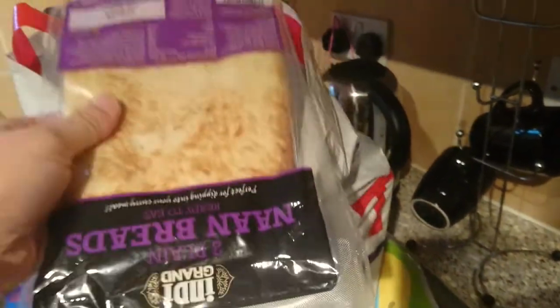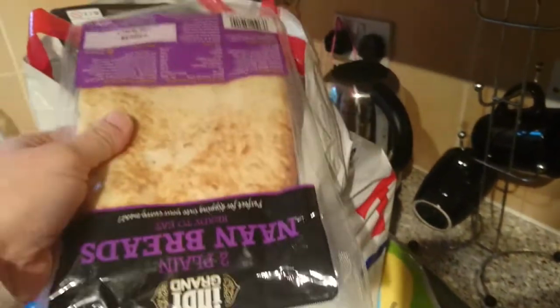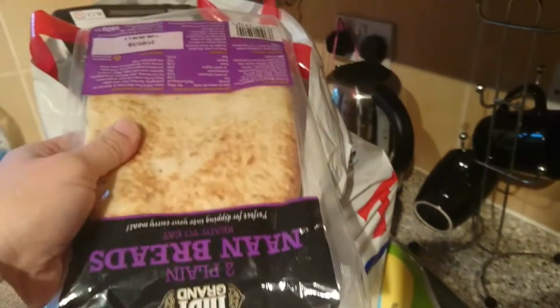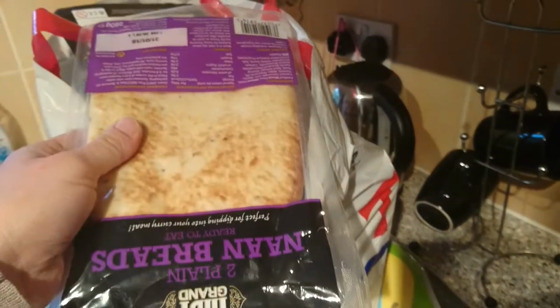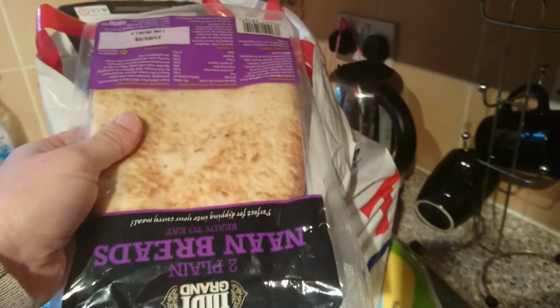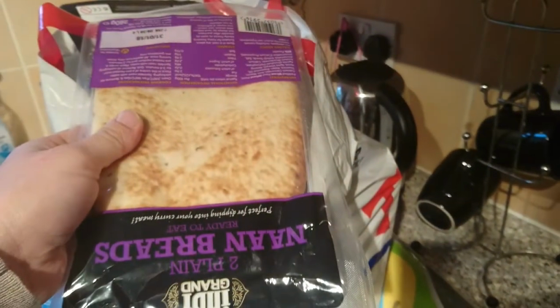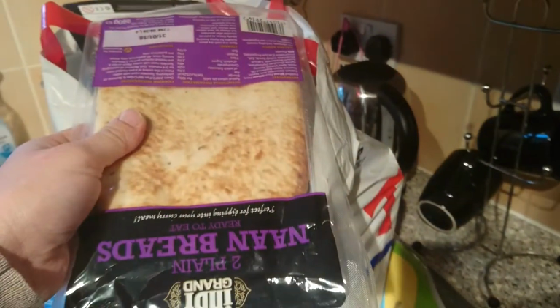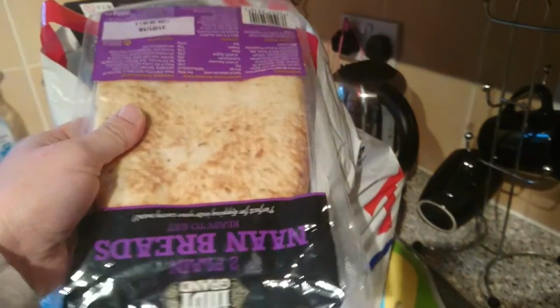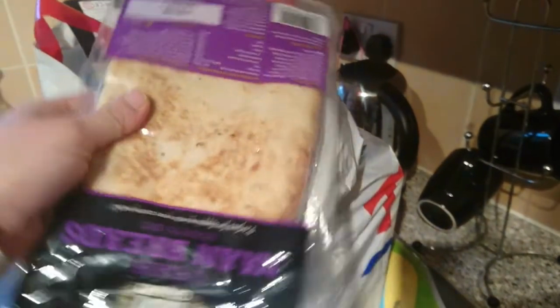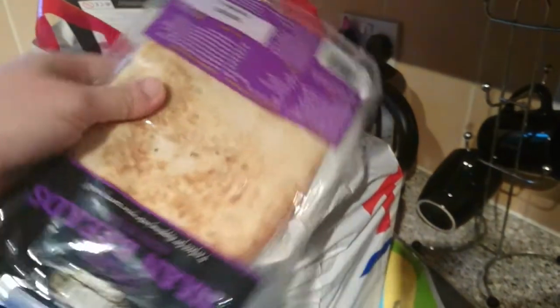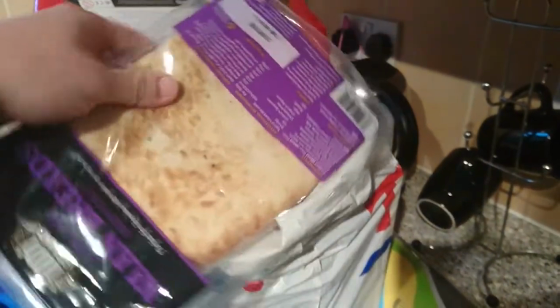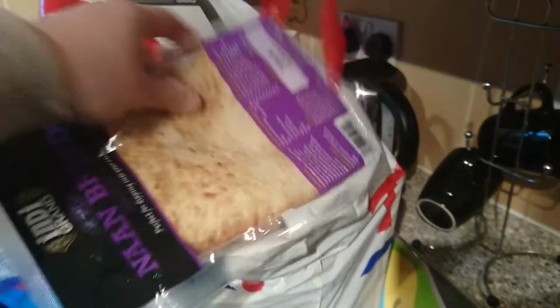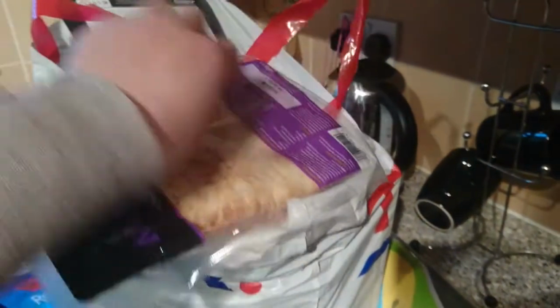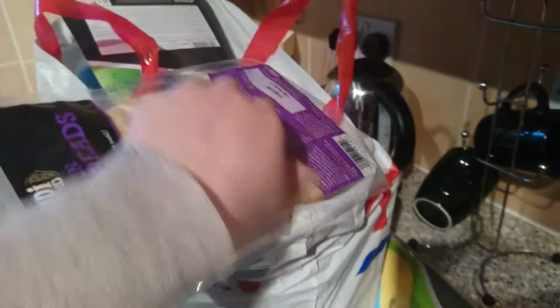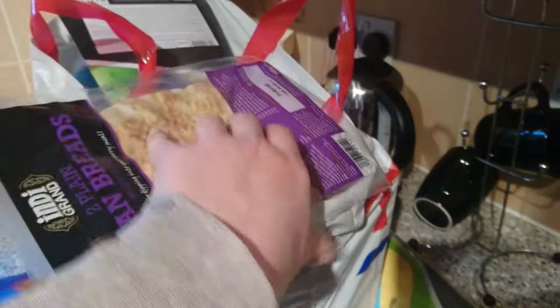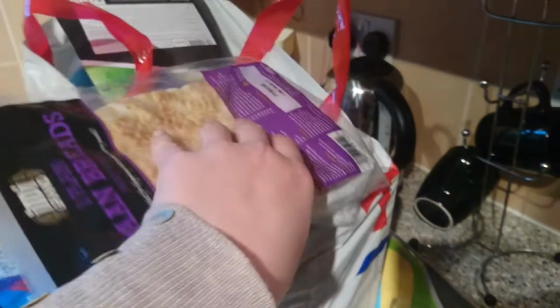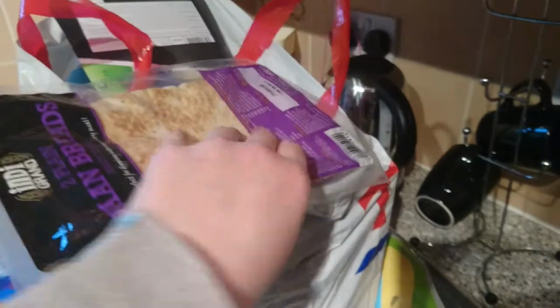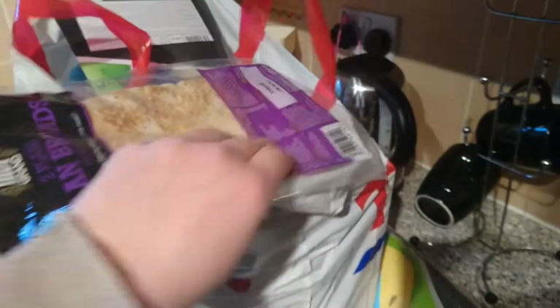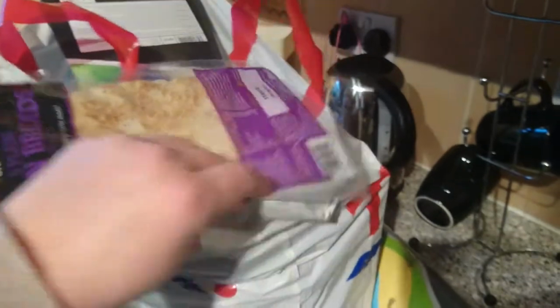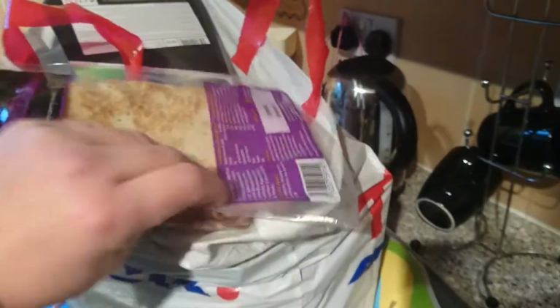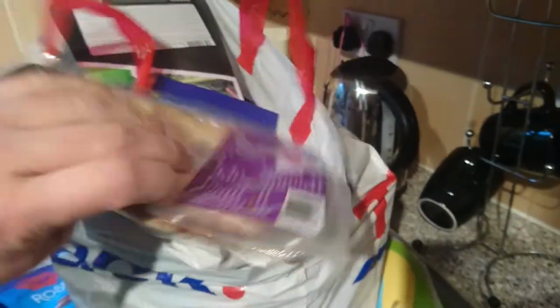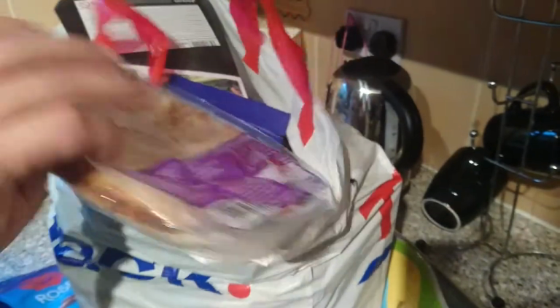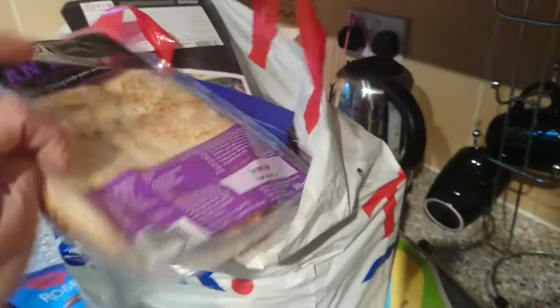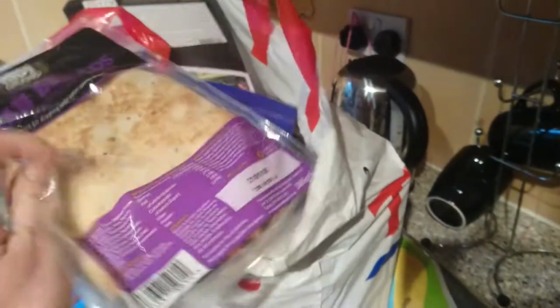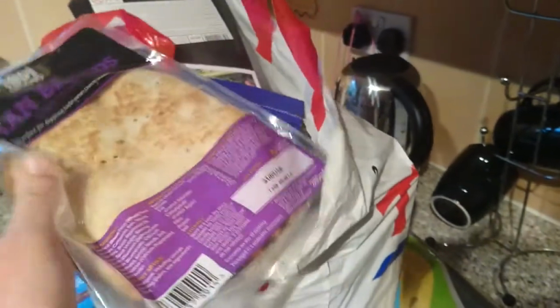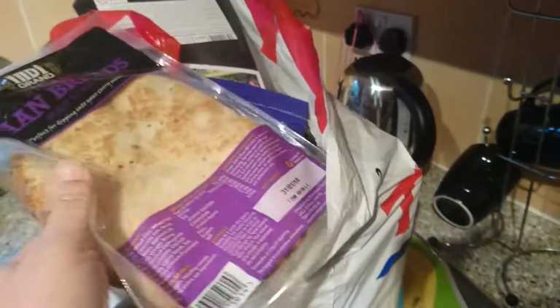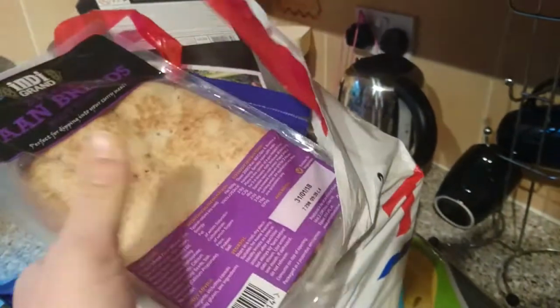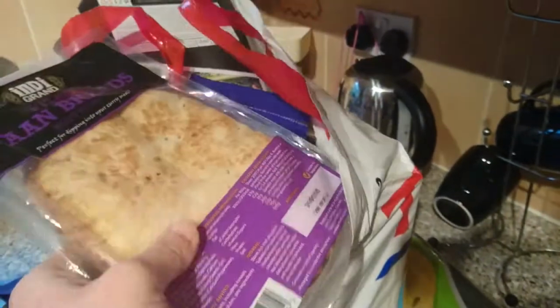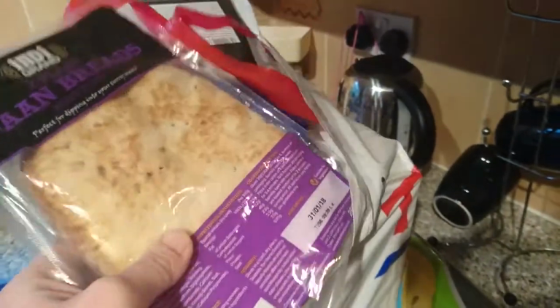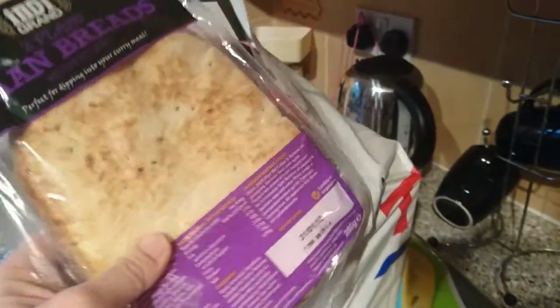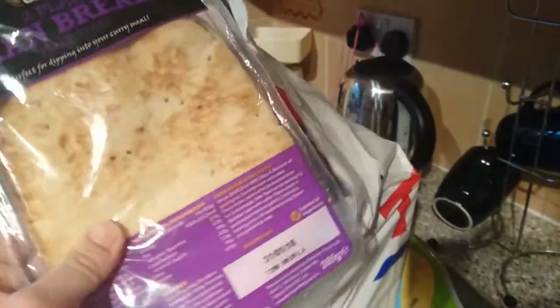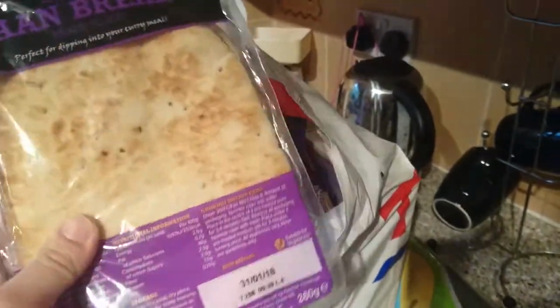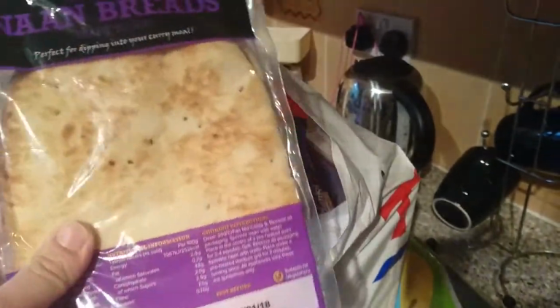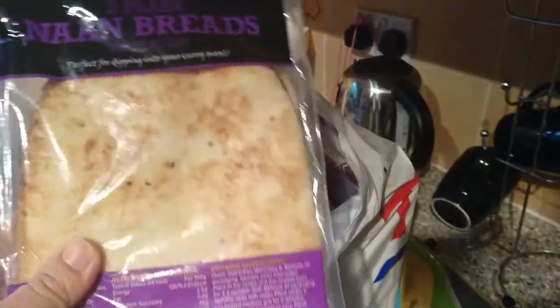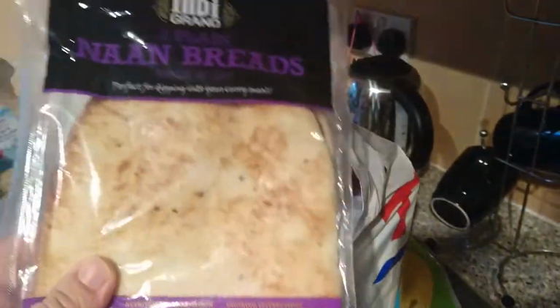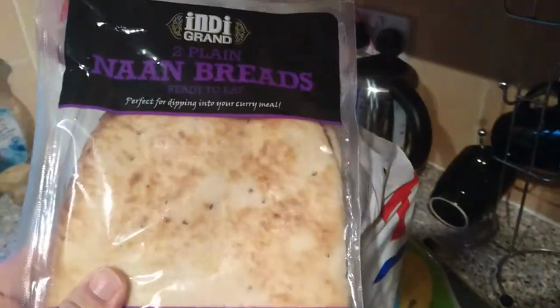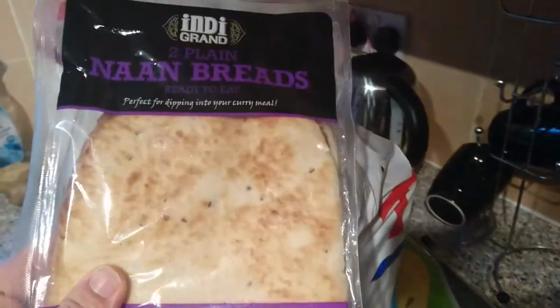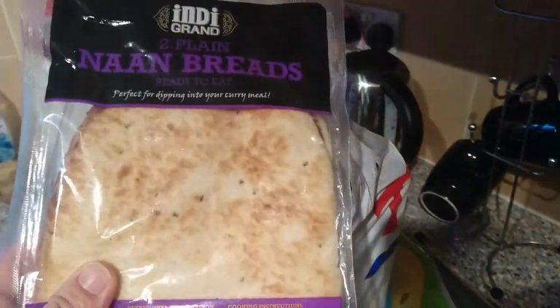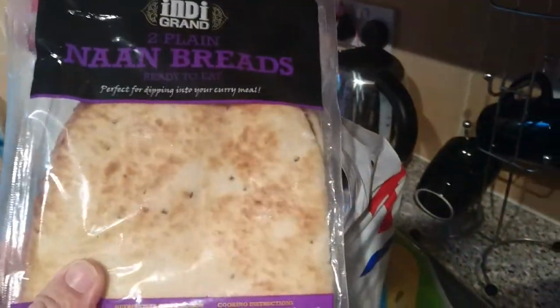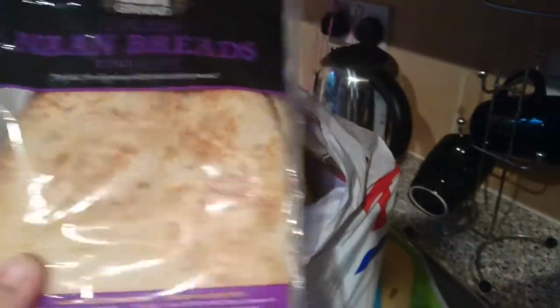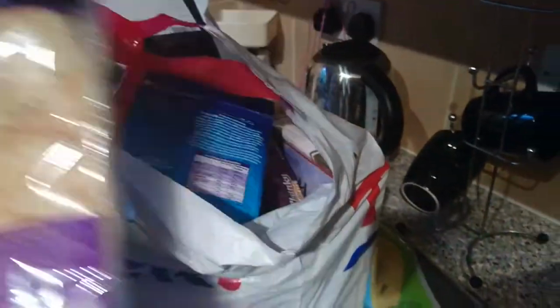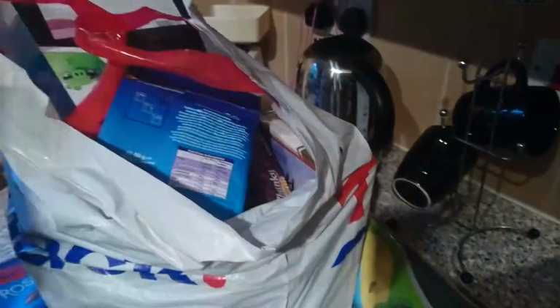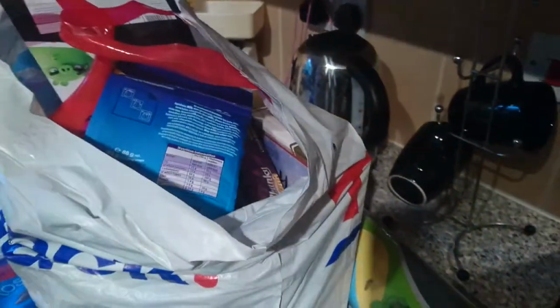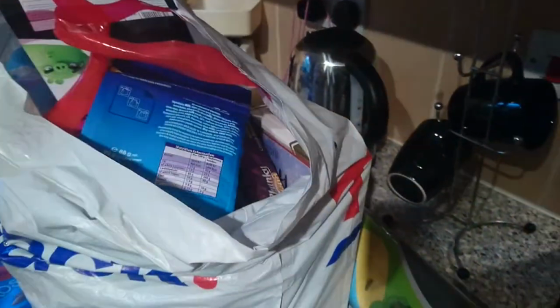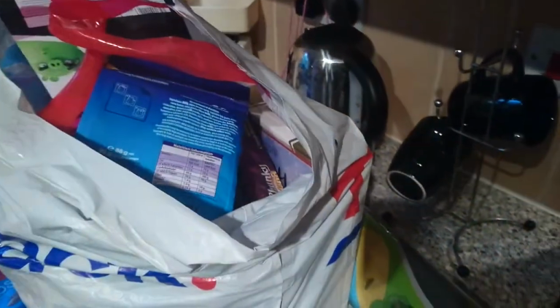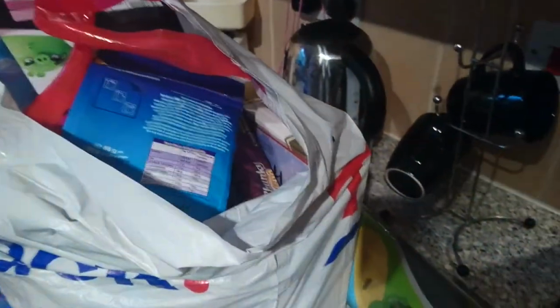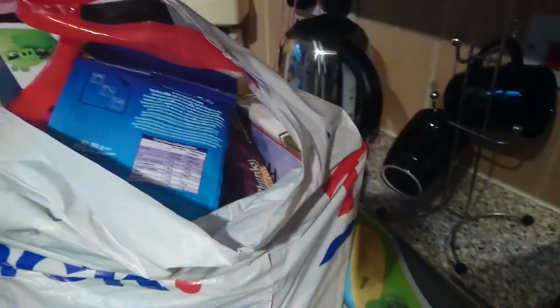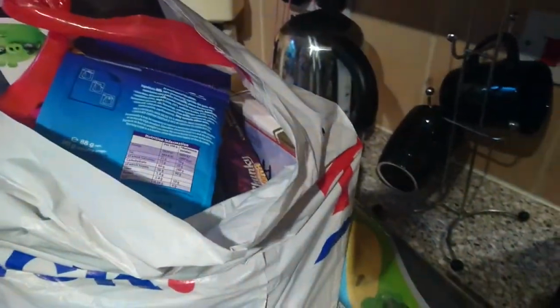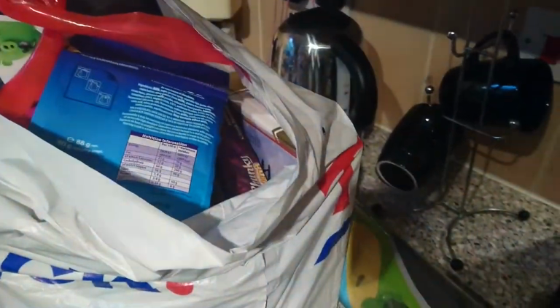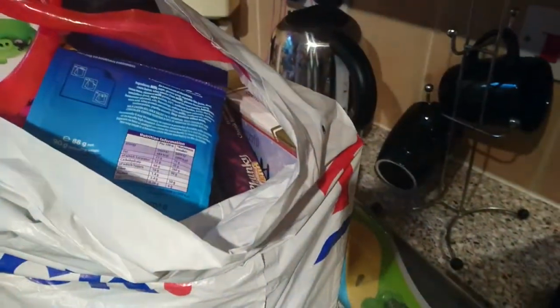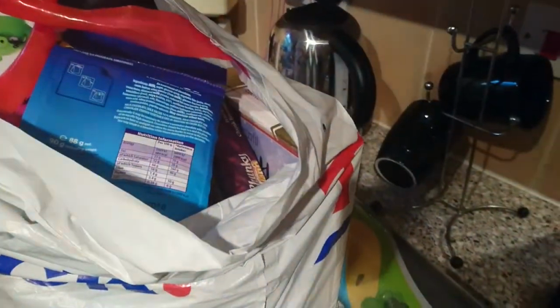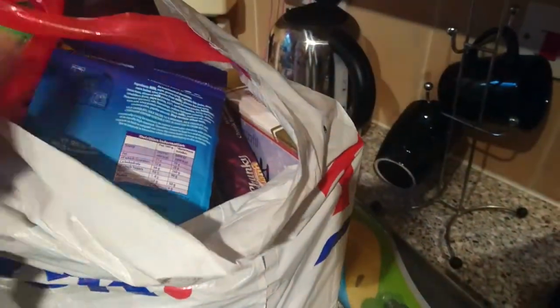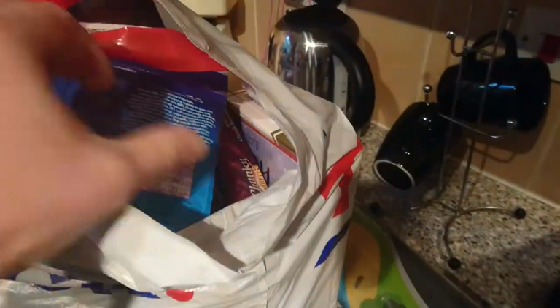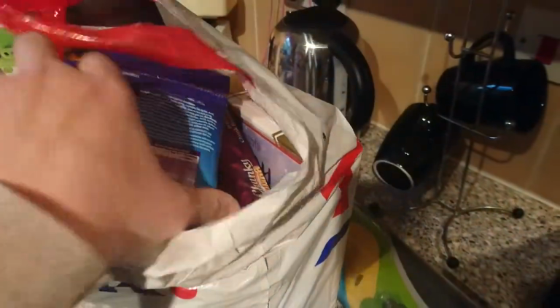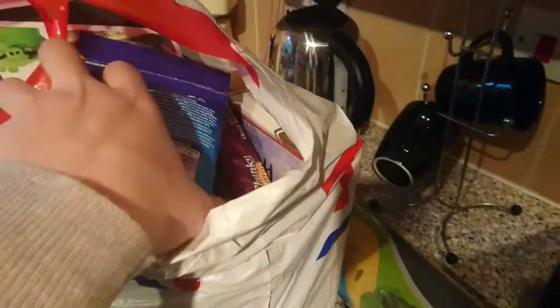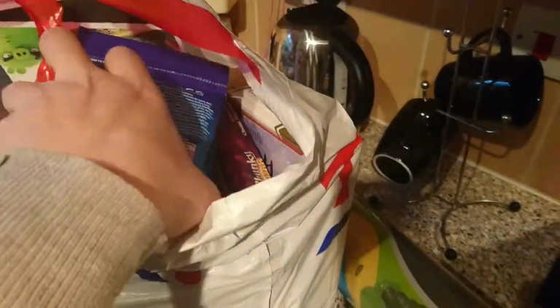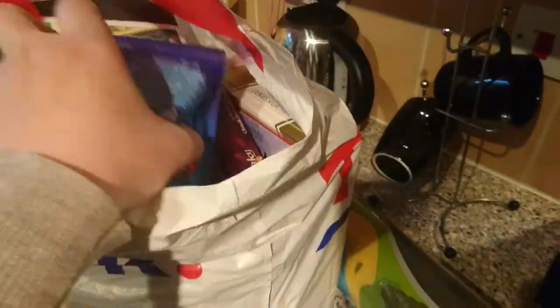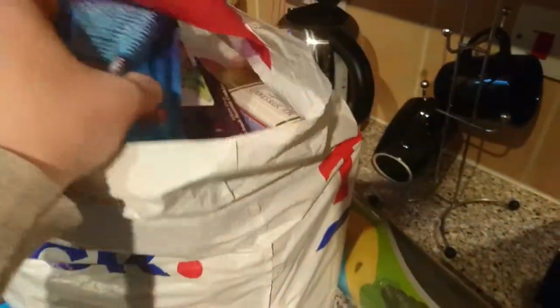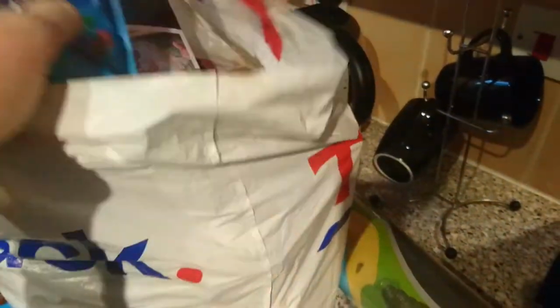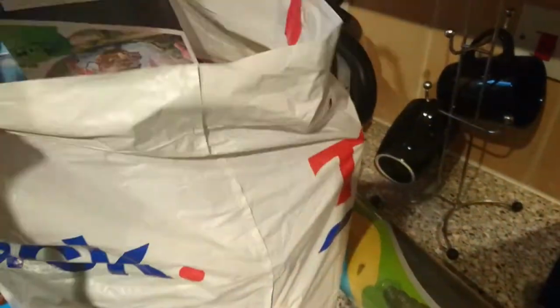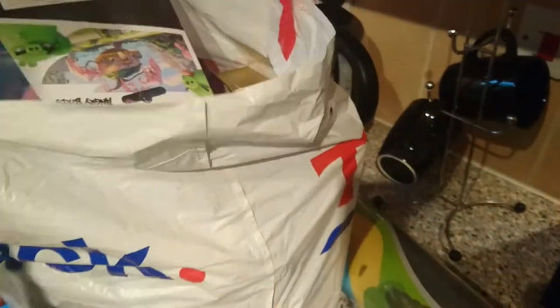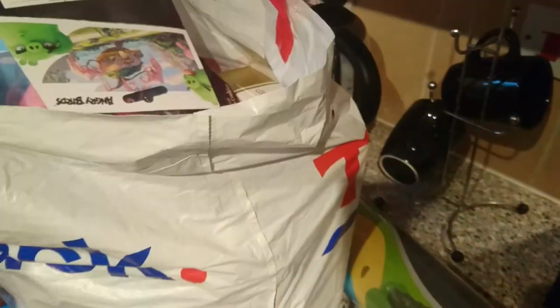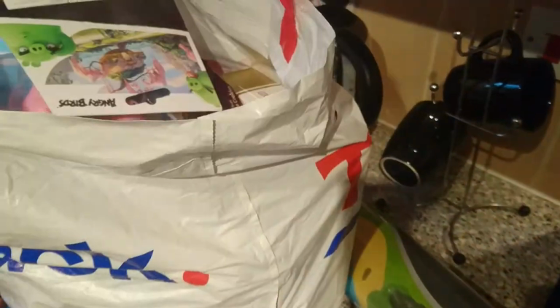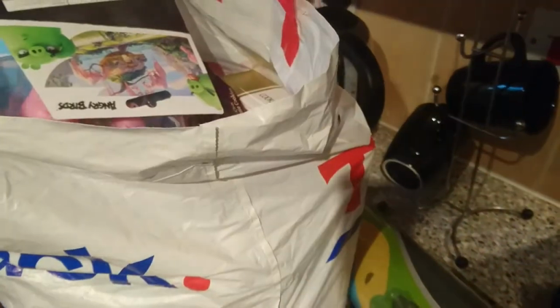Got some naan bread — put it upside down. These were 49p each. There's another one of them.